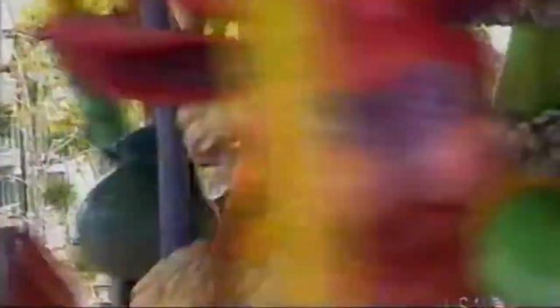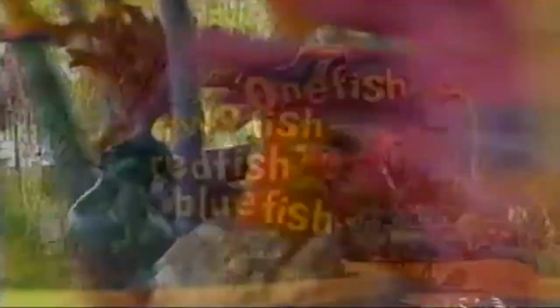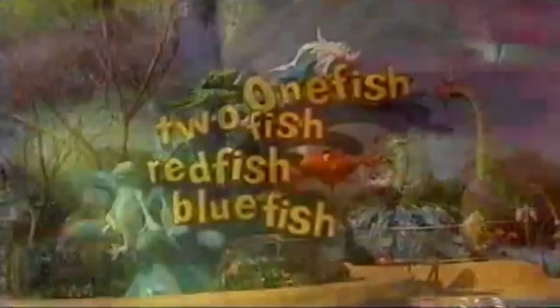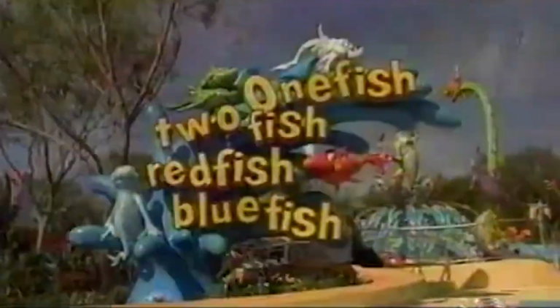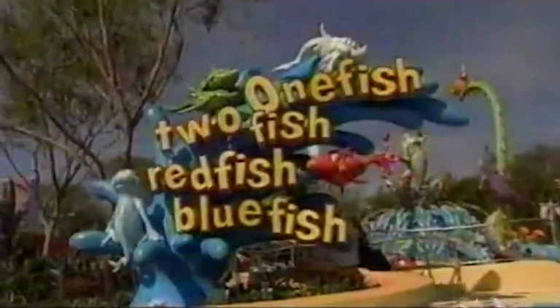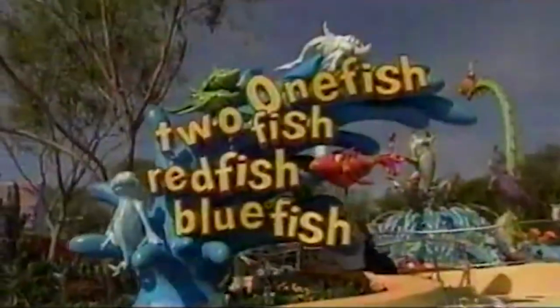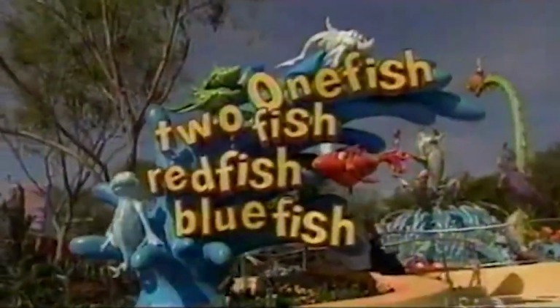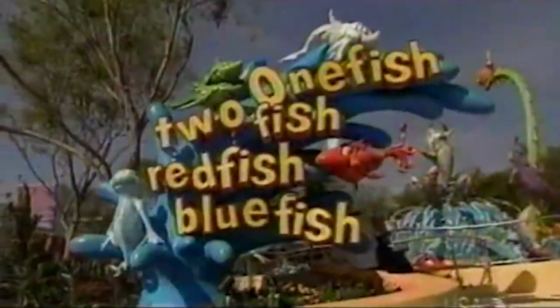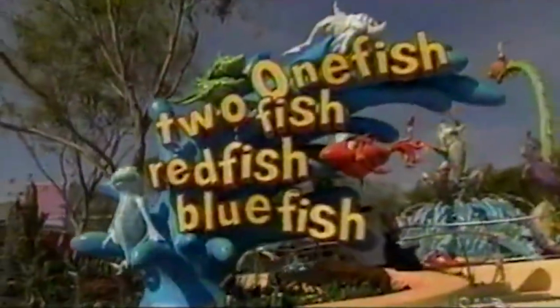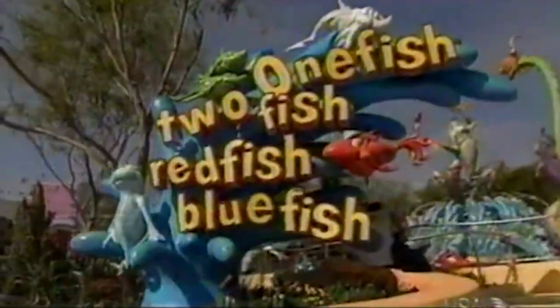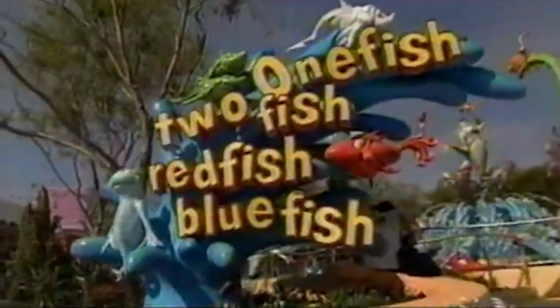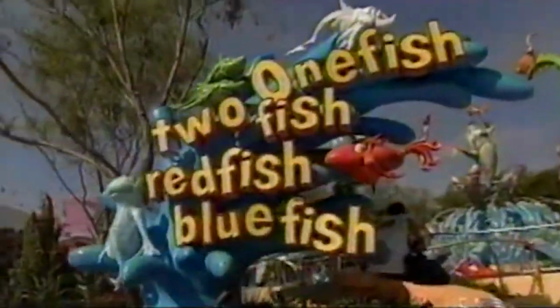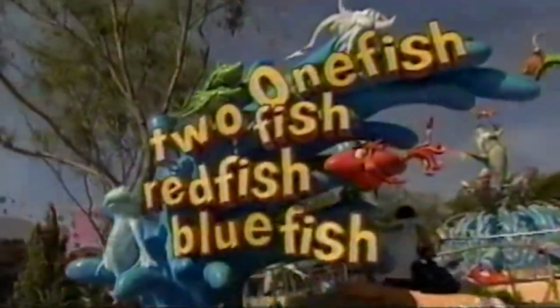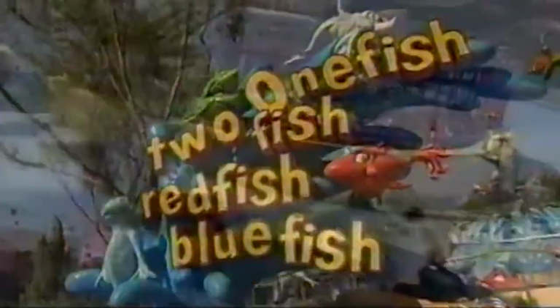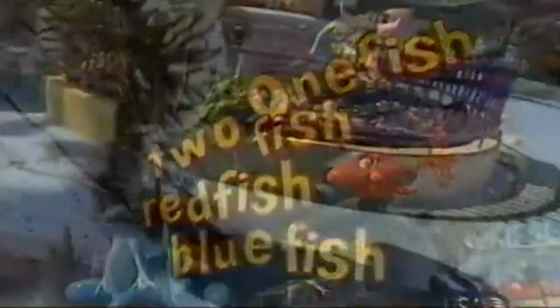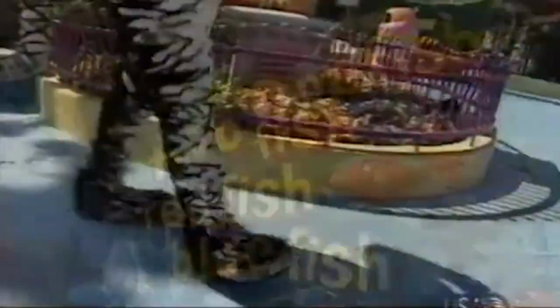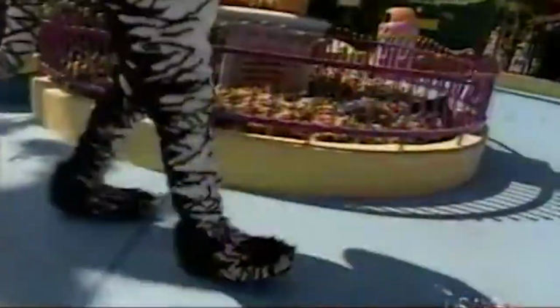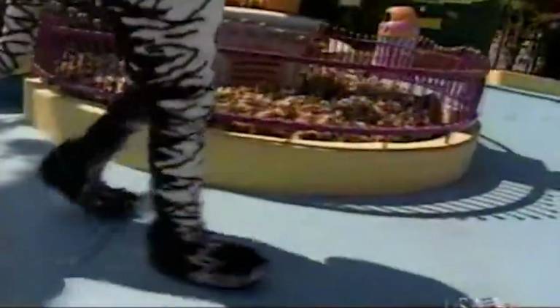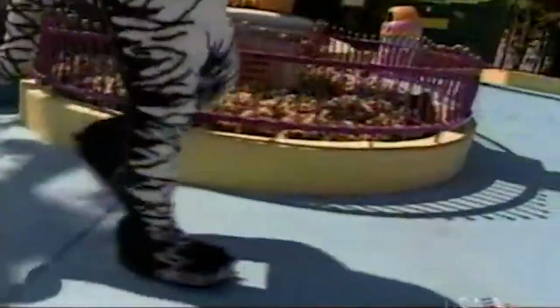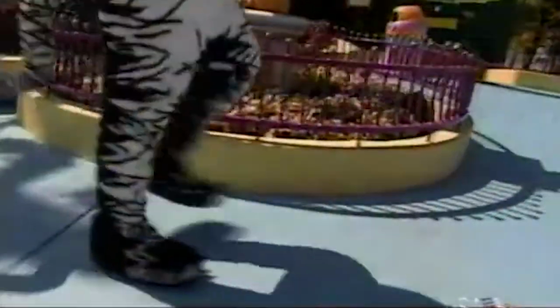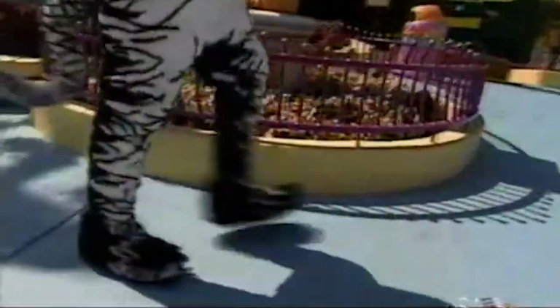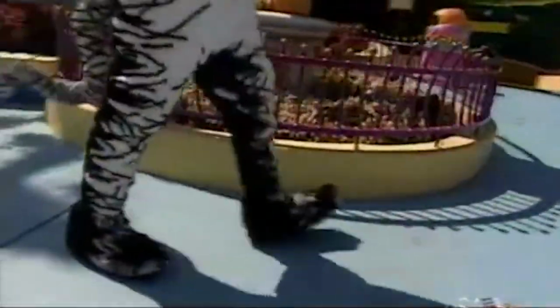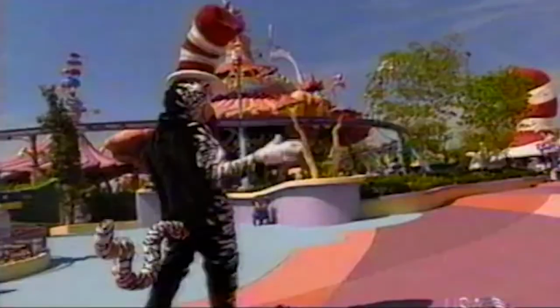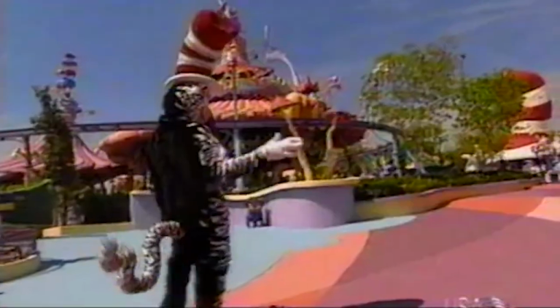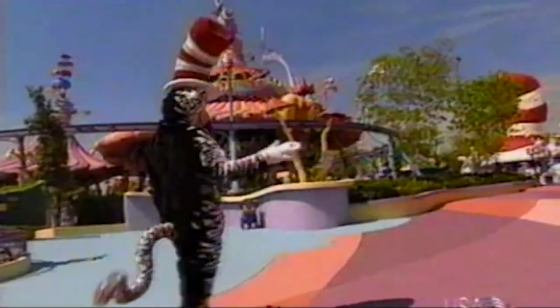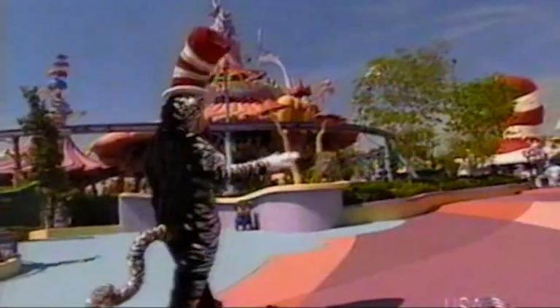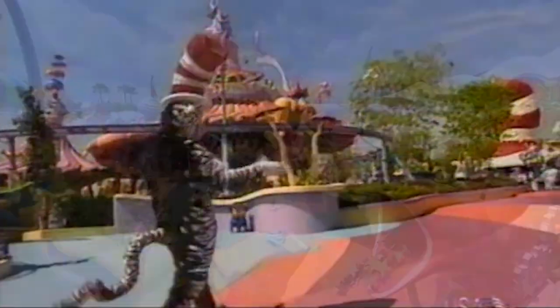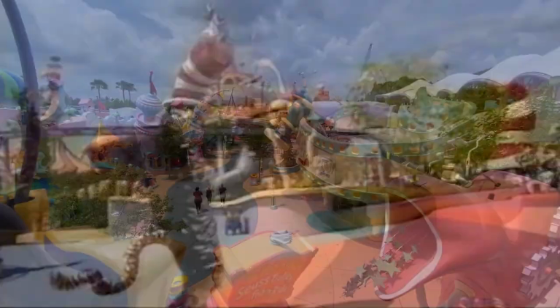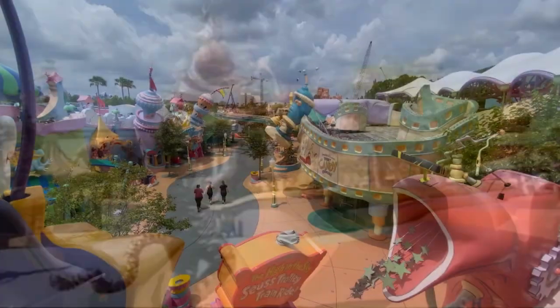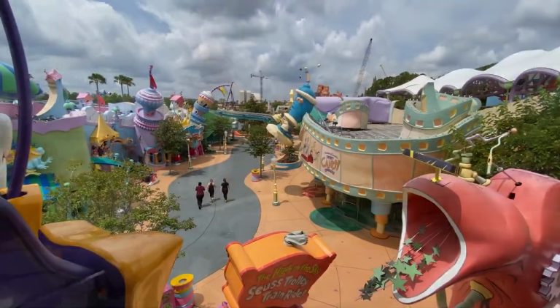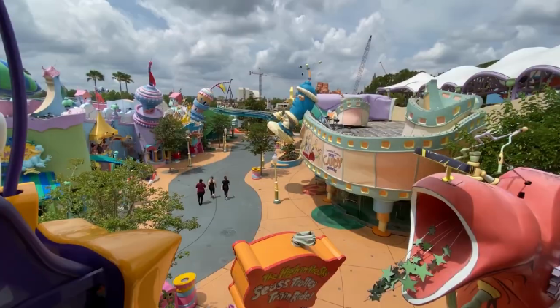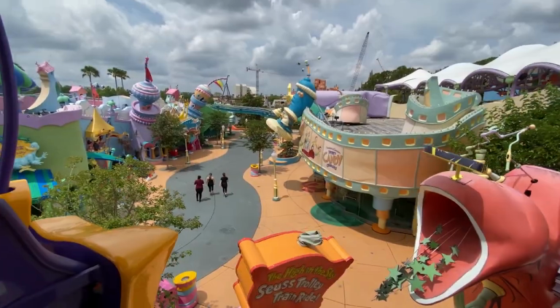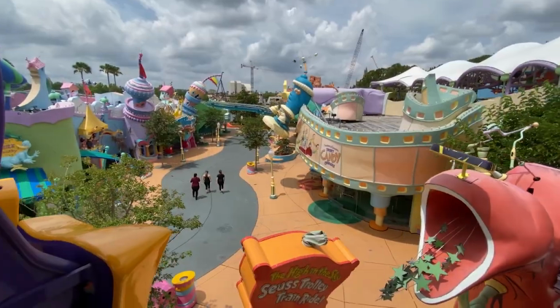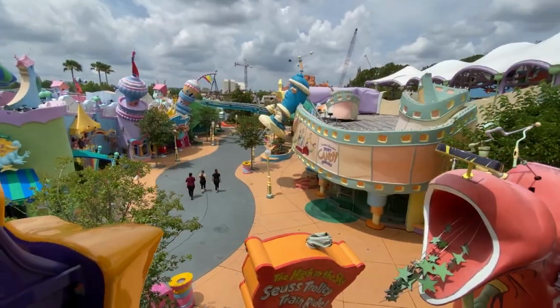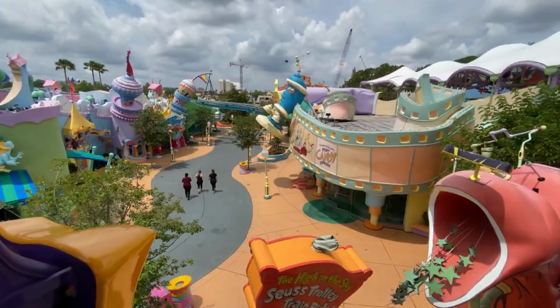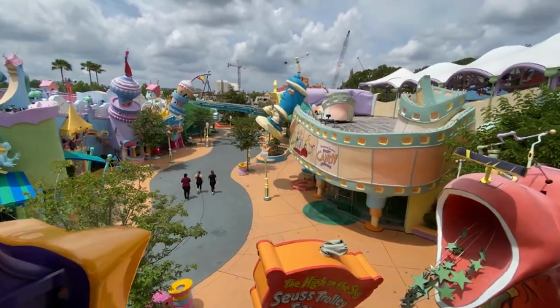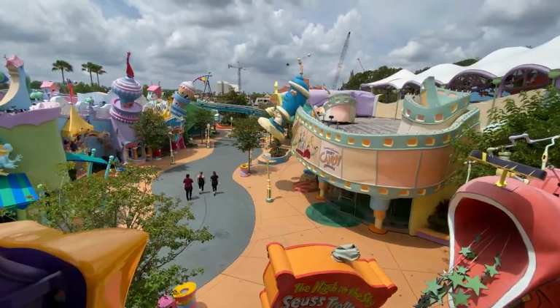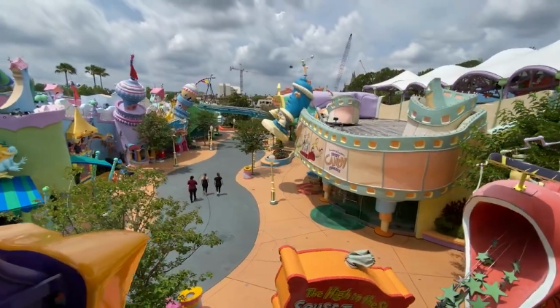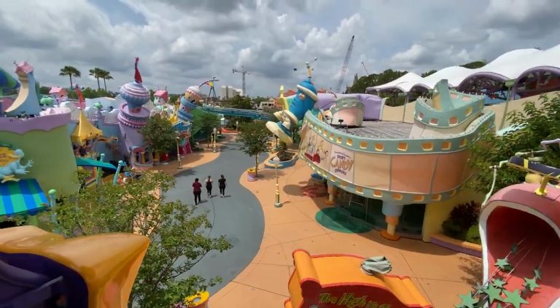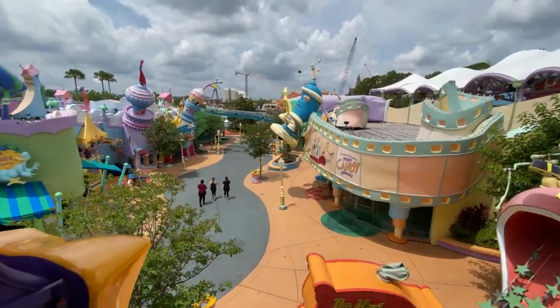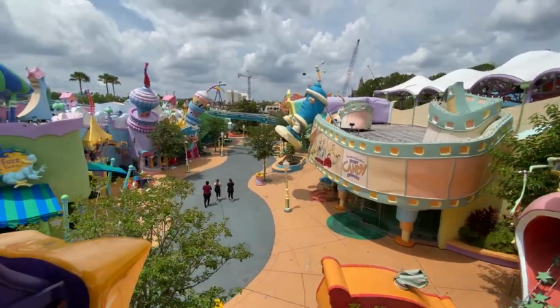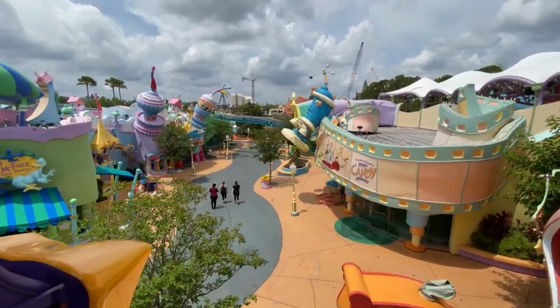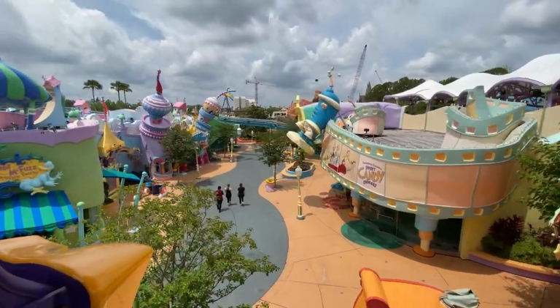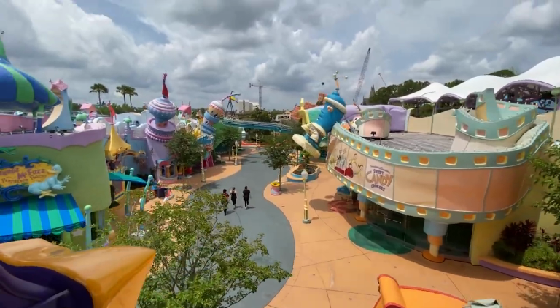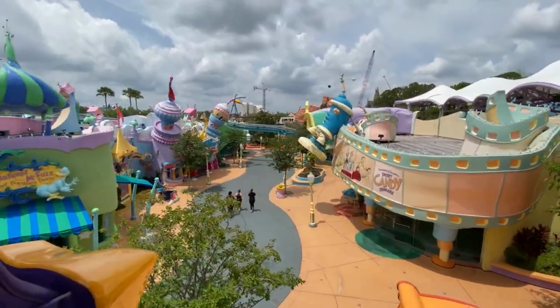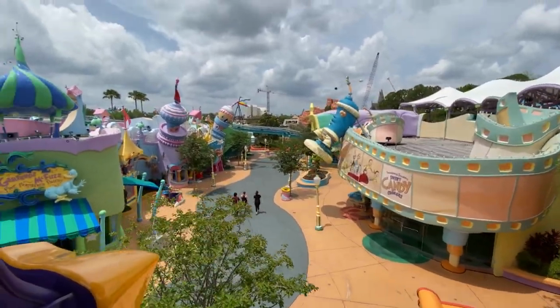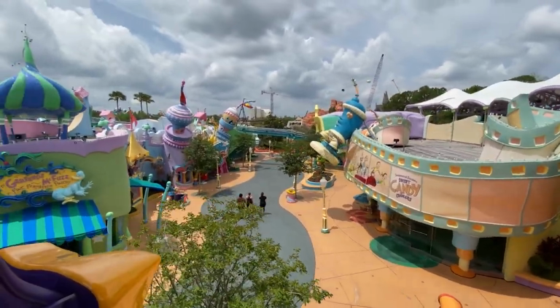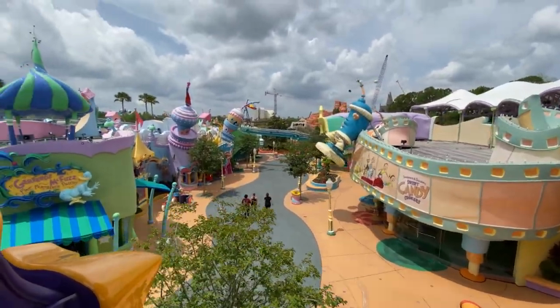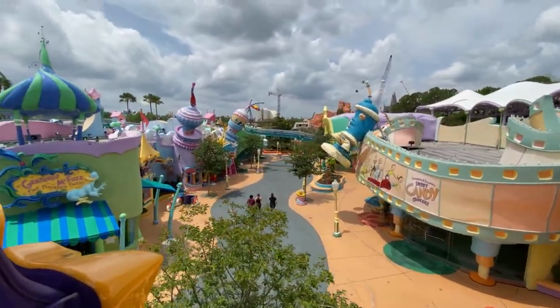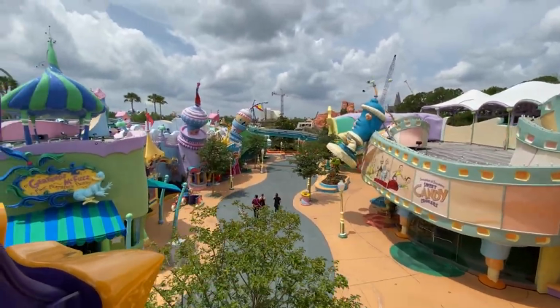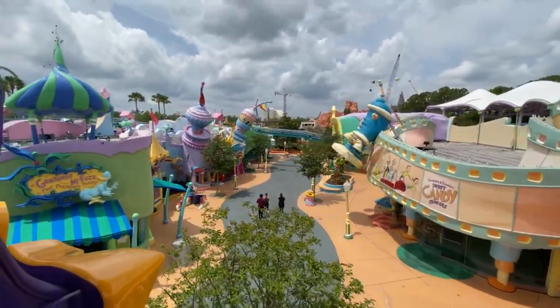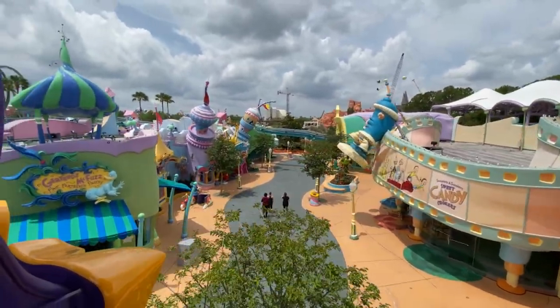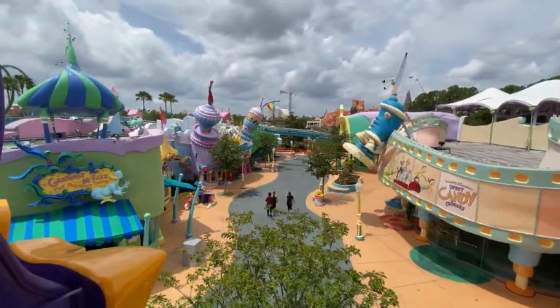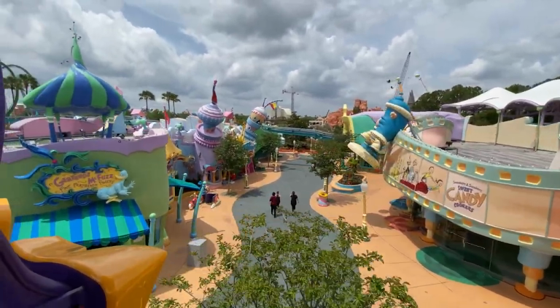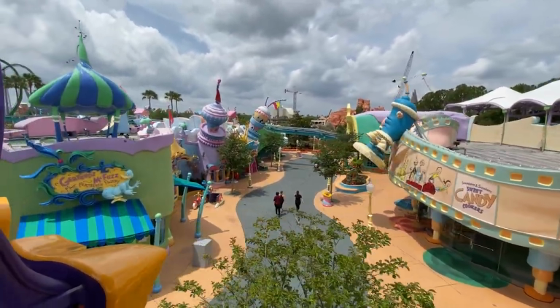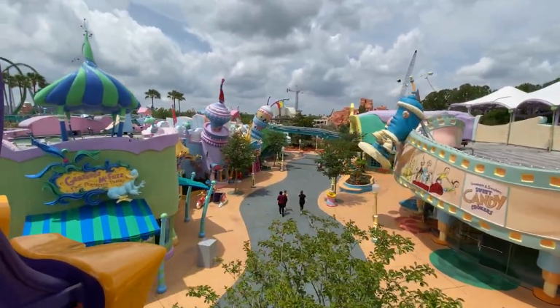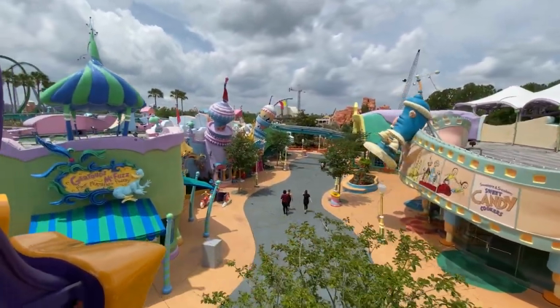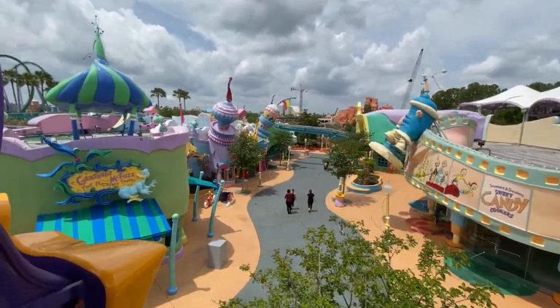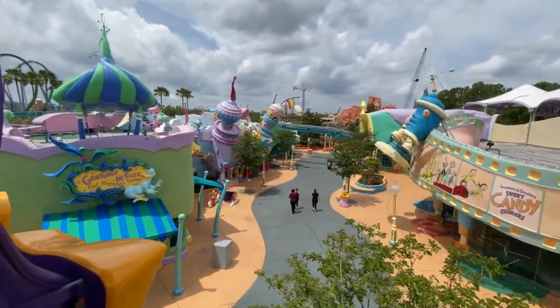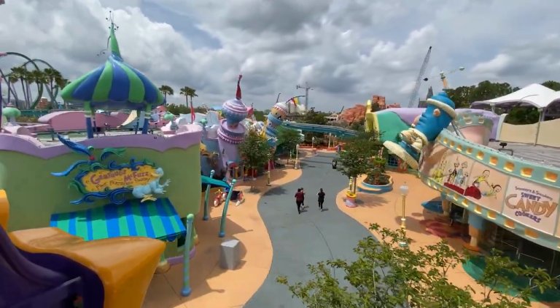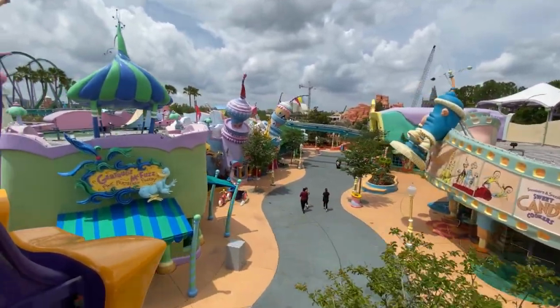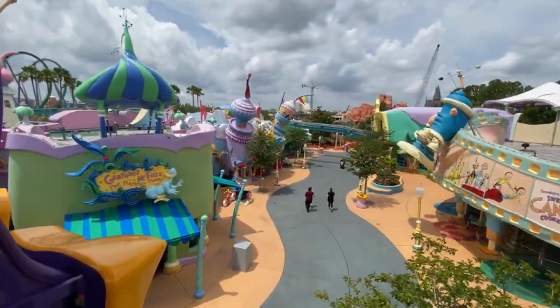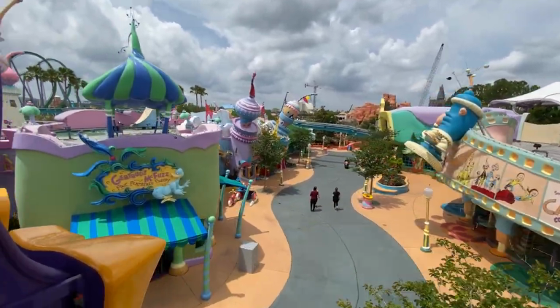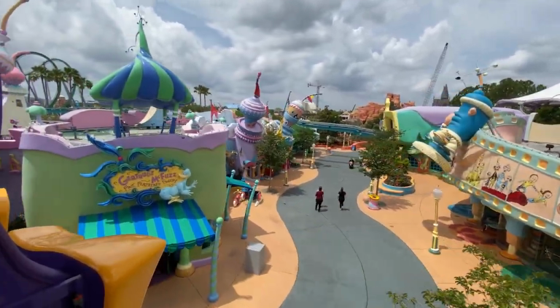And that's the history behind Seuss Landing at Islands of Adventure. Leave a comment down below on your favorite parts of this land or park. Please subscribe if you haven't already, and thanks for watching.